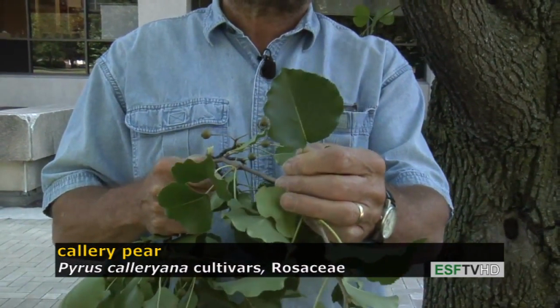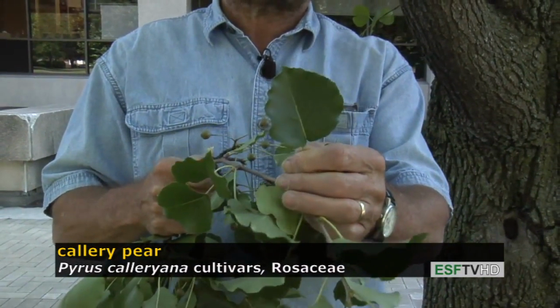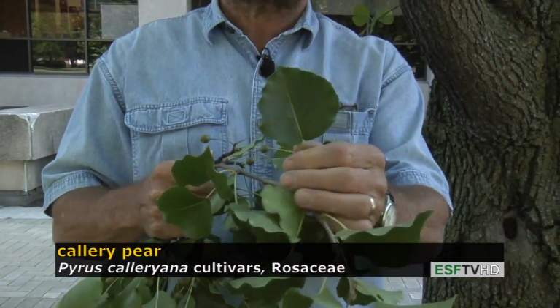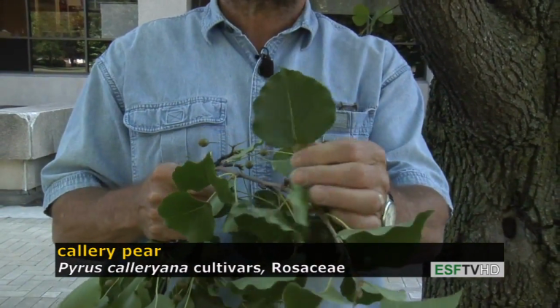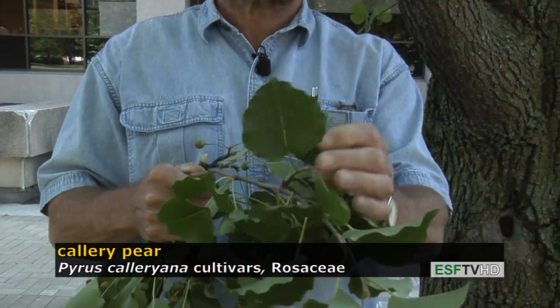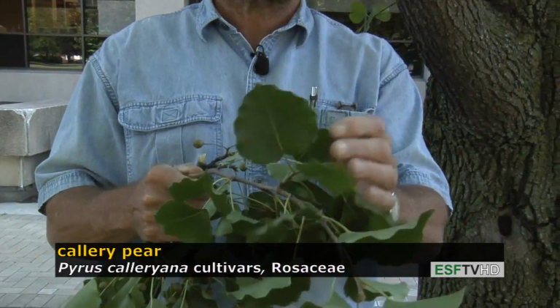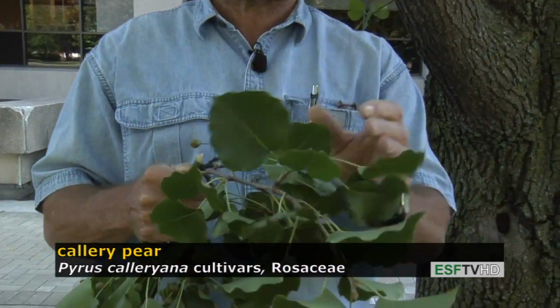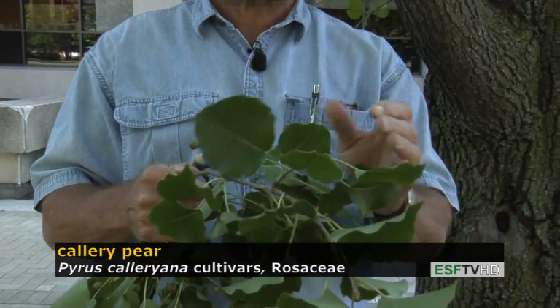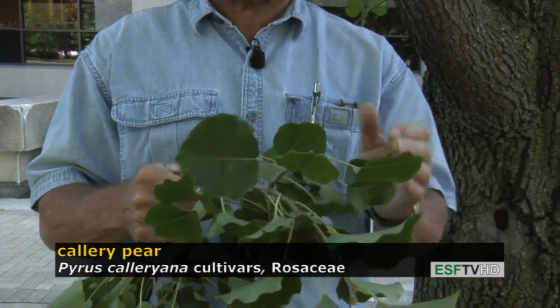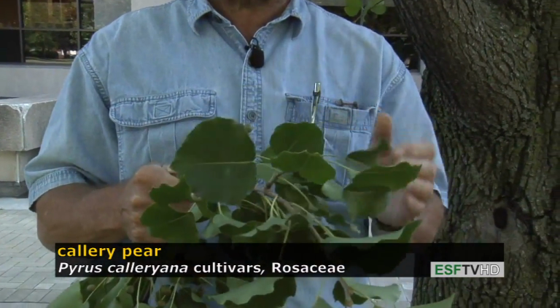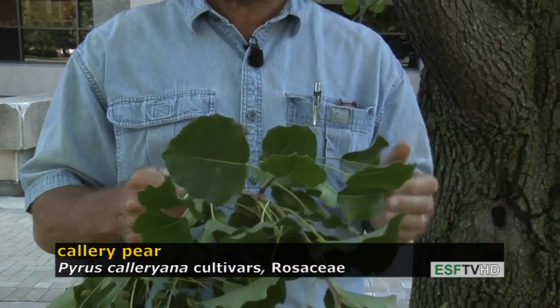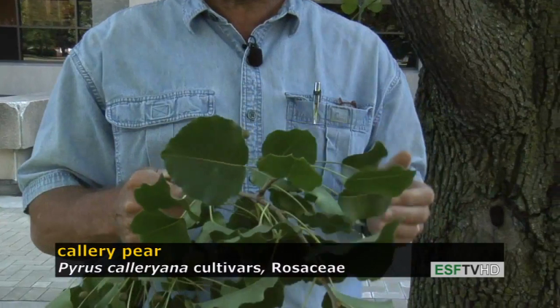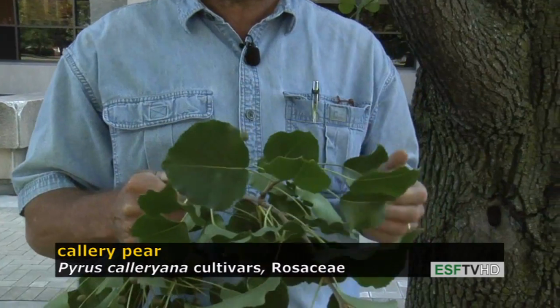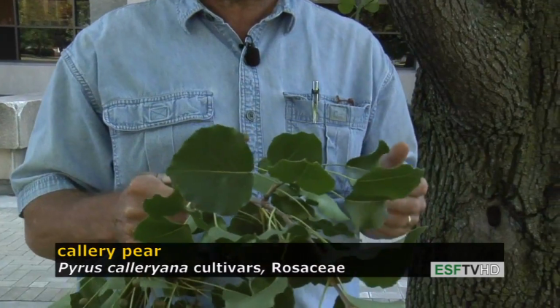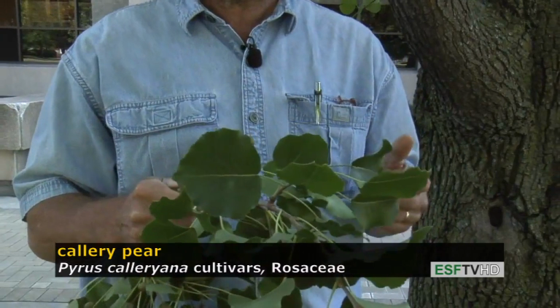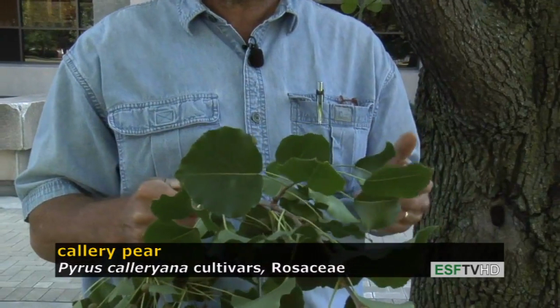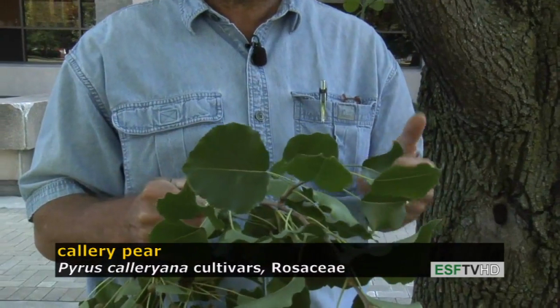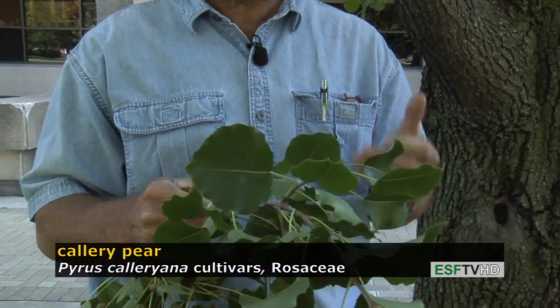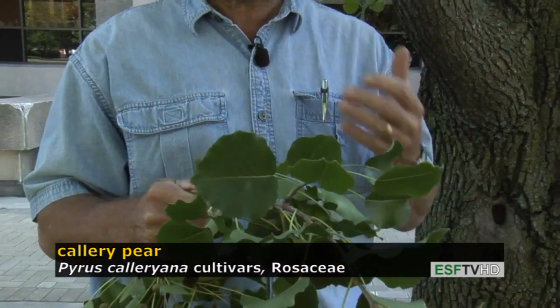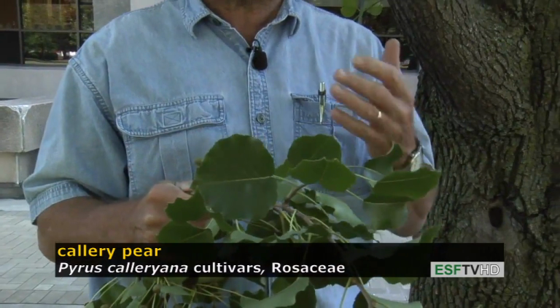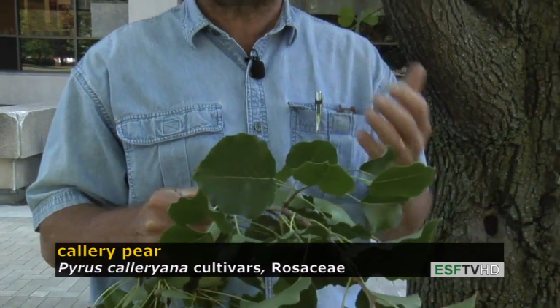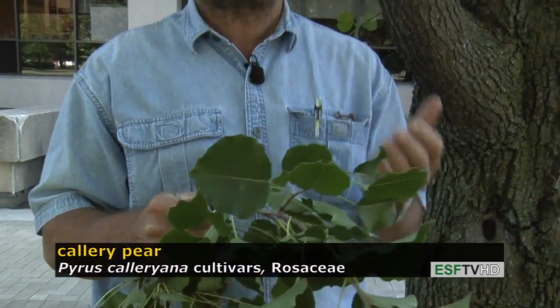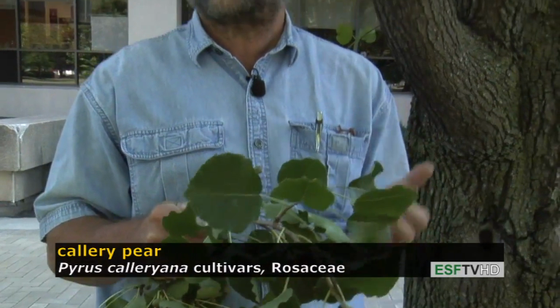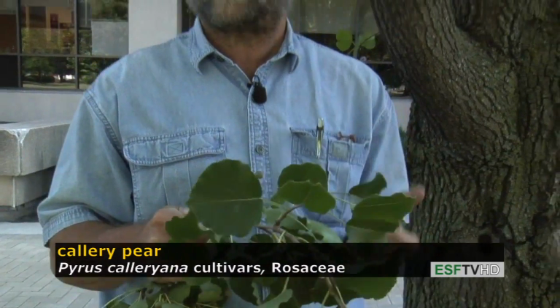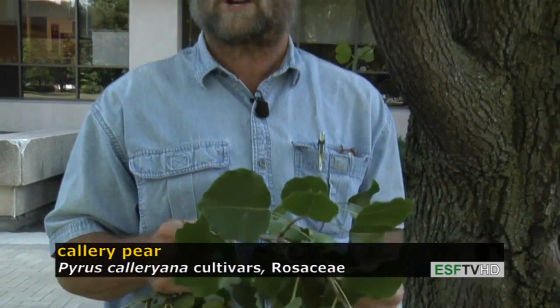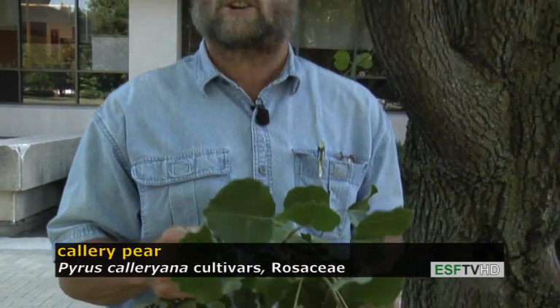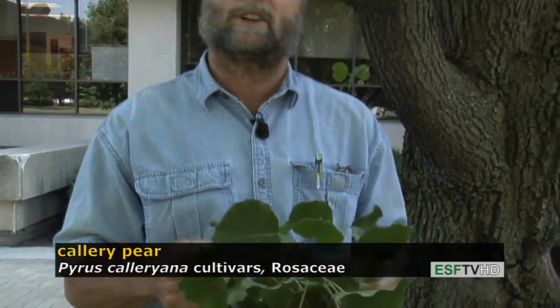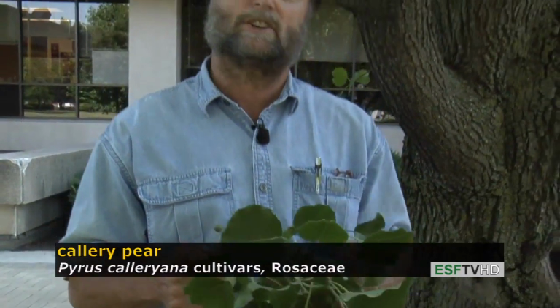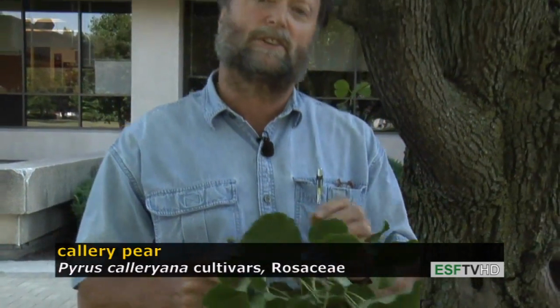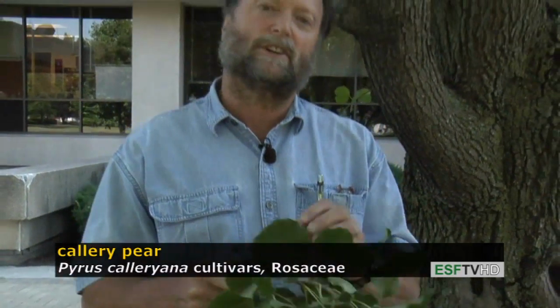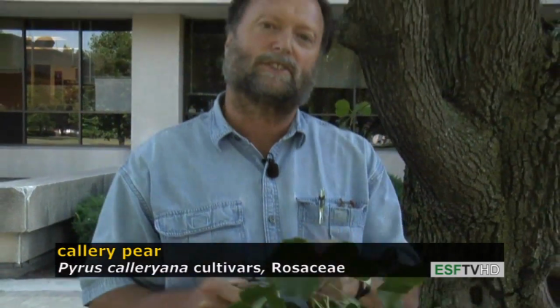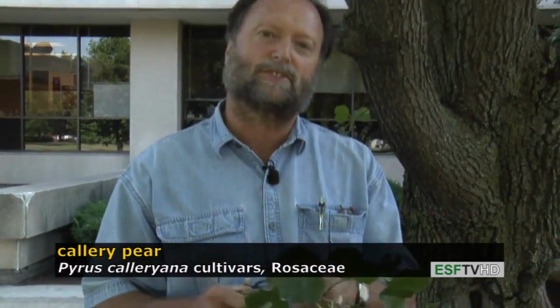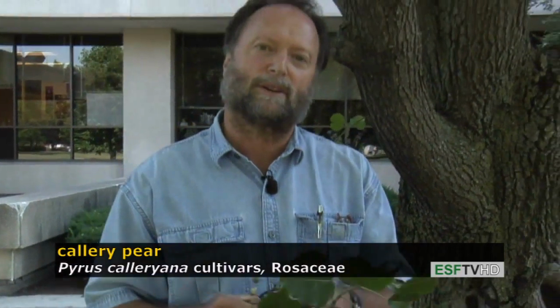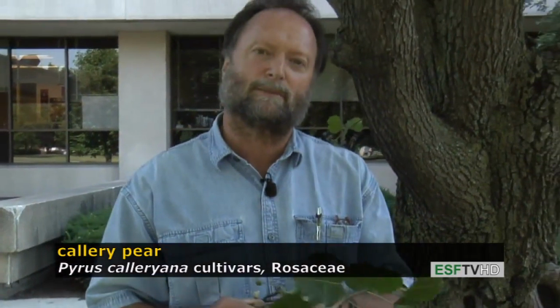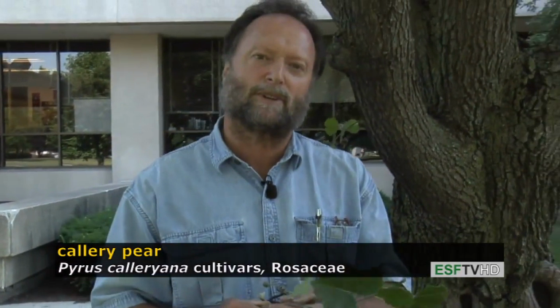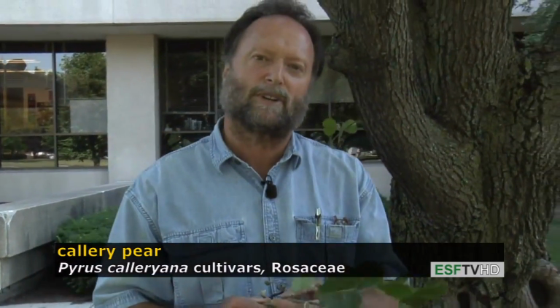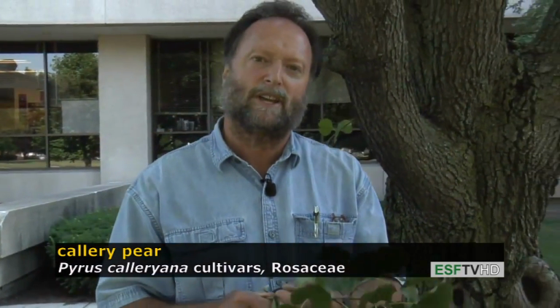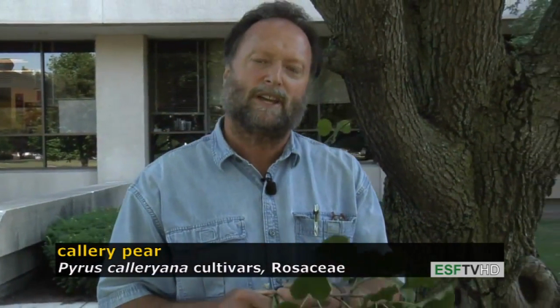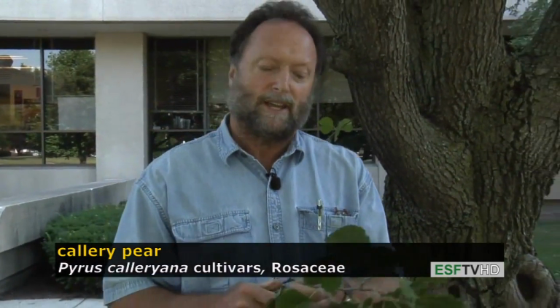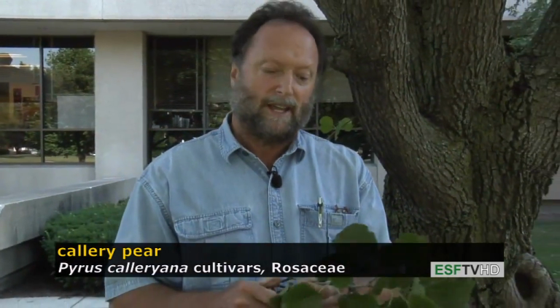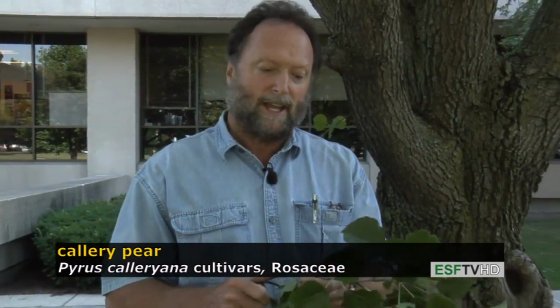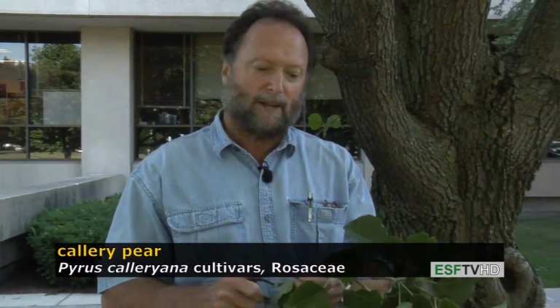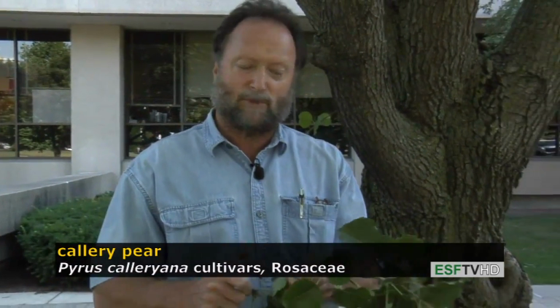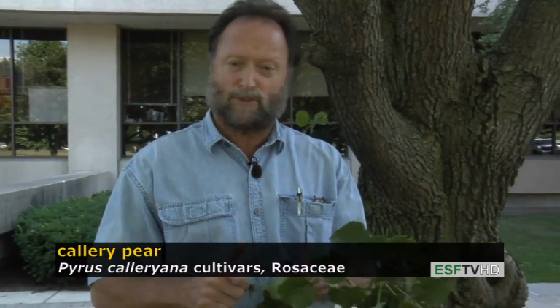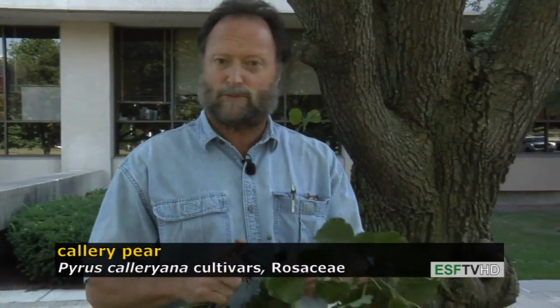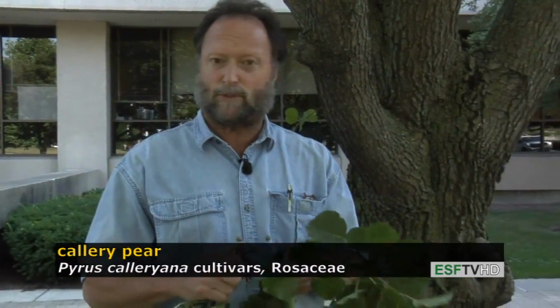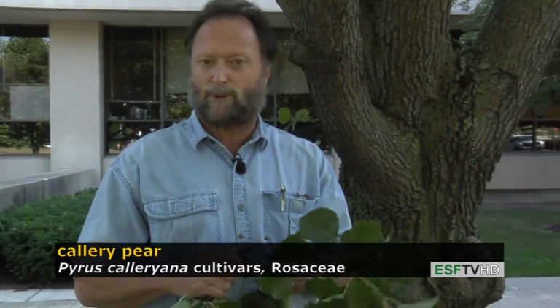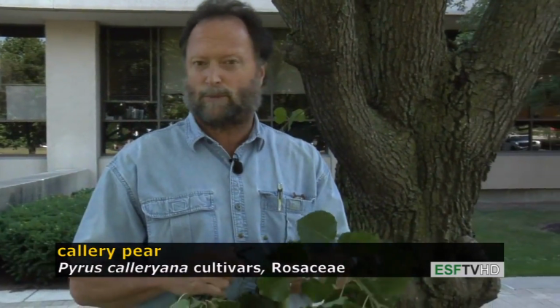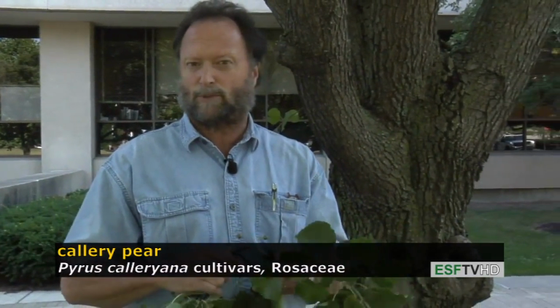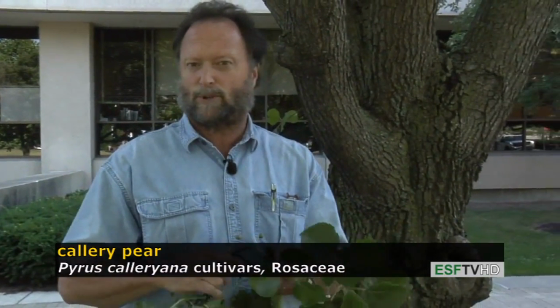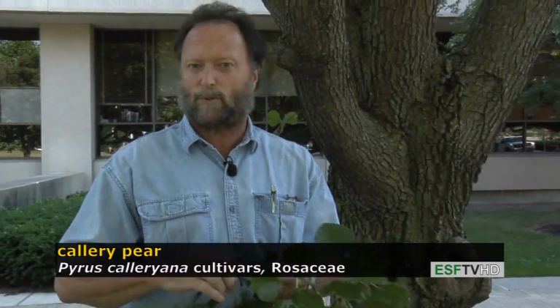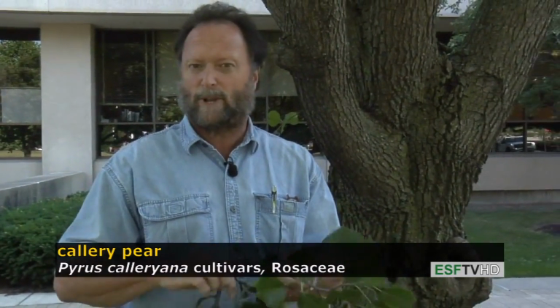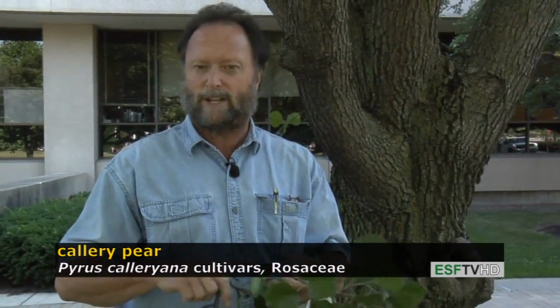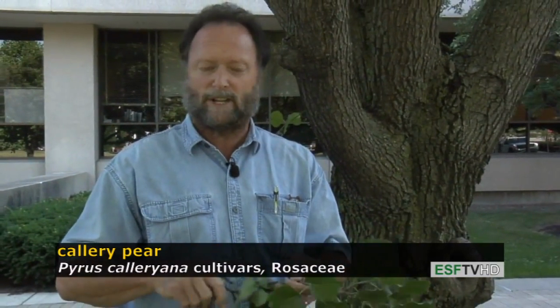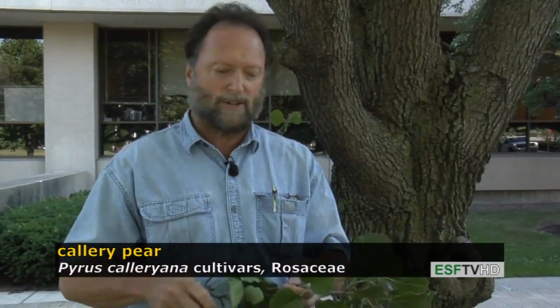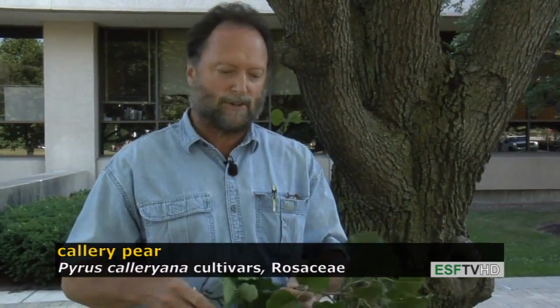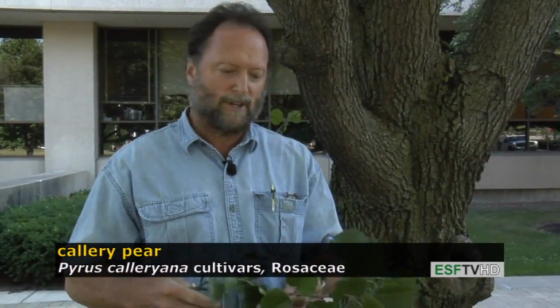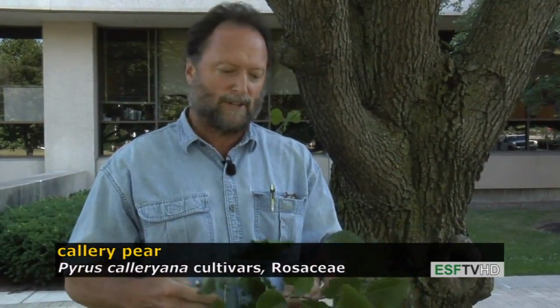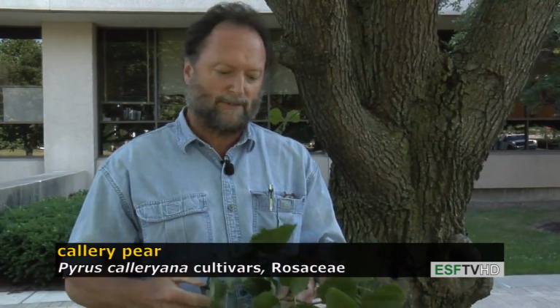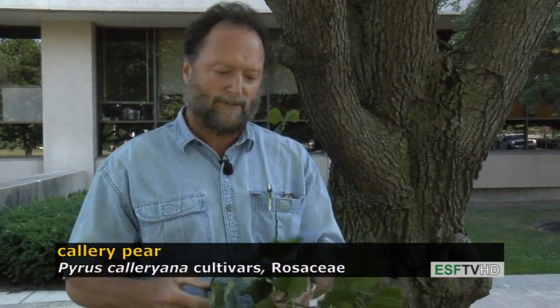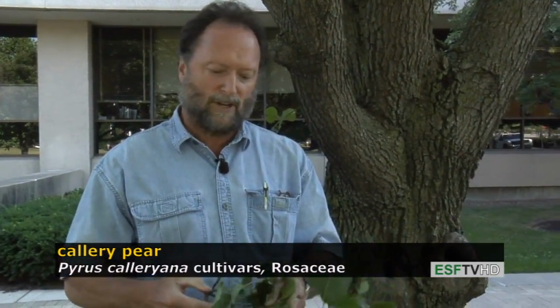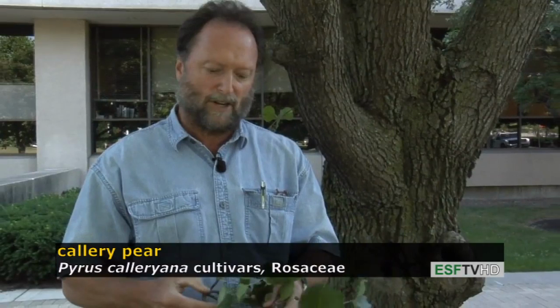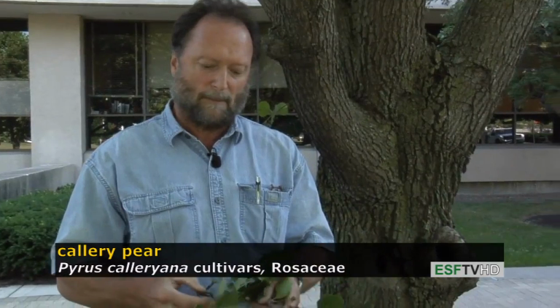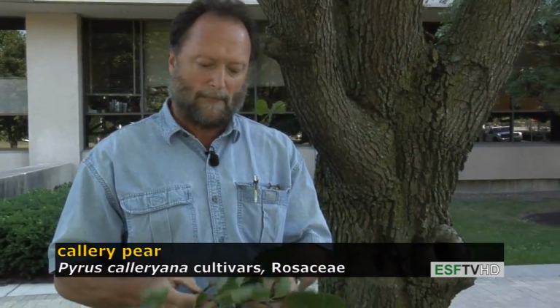Regardless of the variety, all the leaves are dark green during the summer and a beautiful purple to red during the fall.